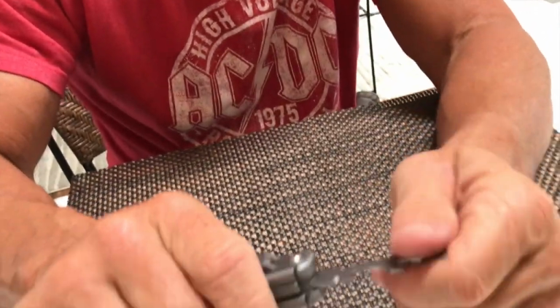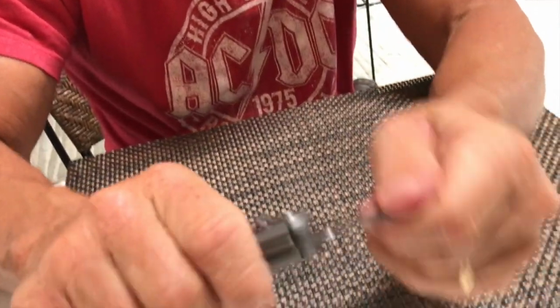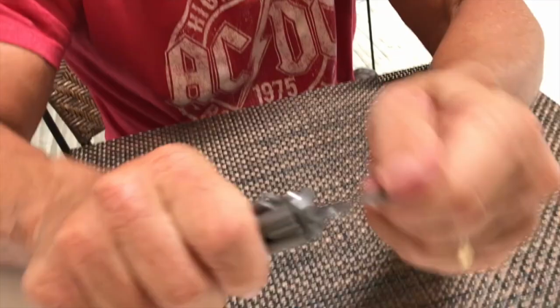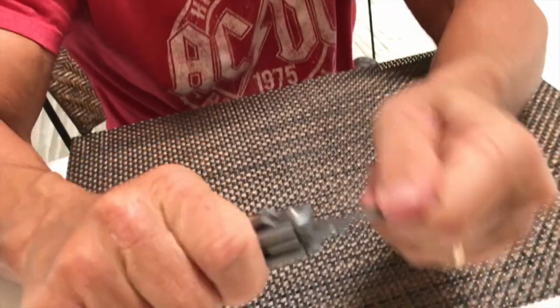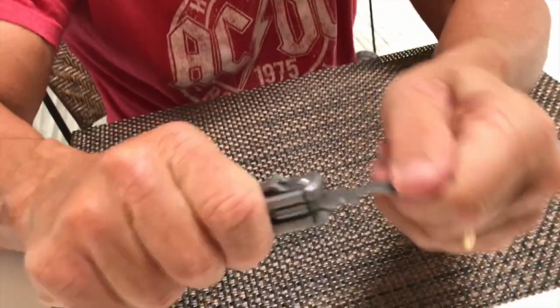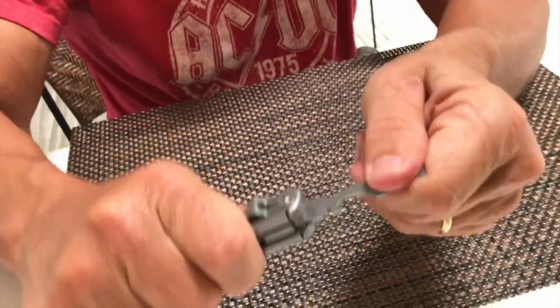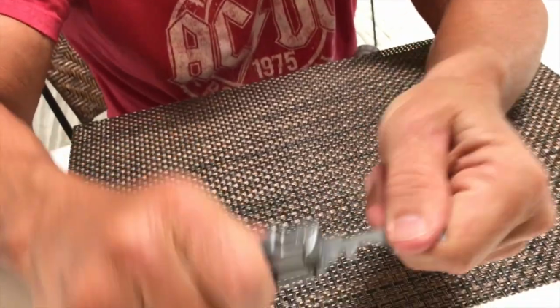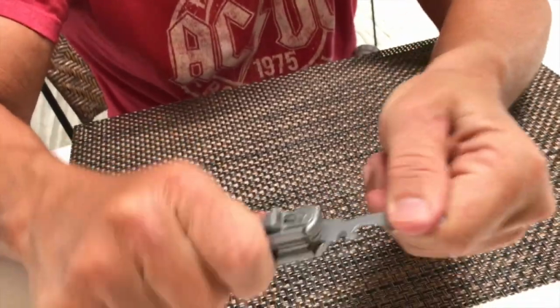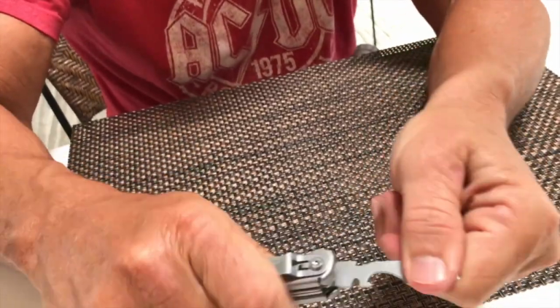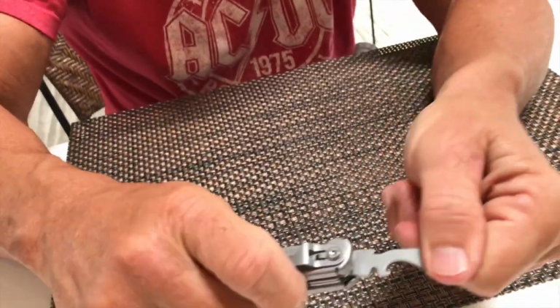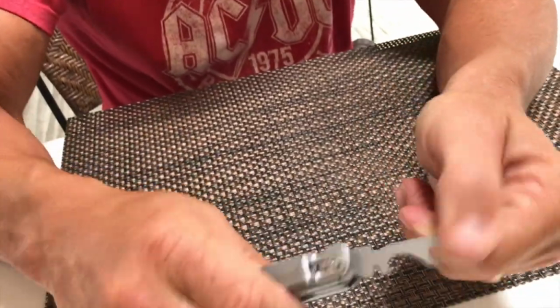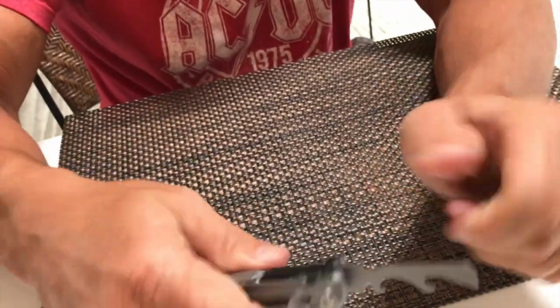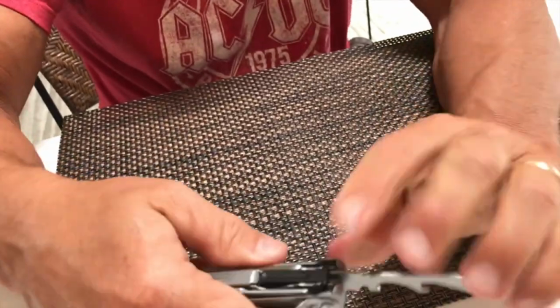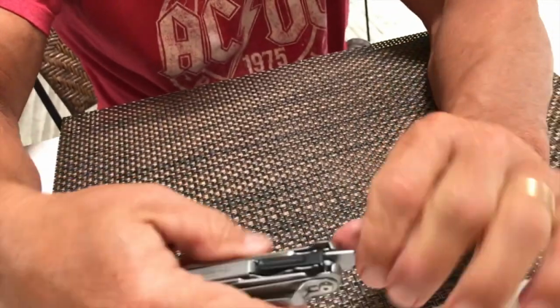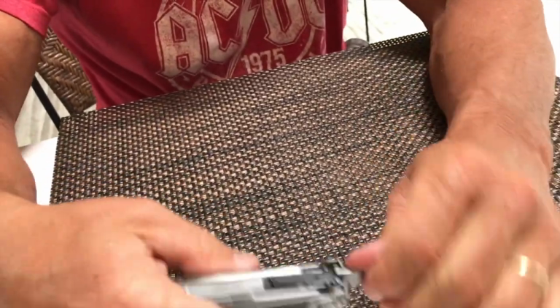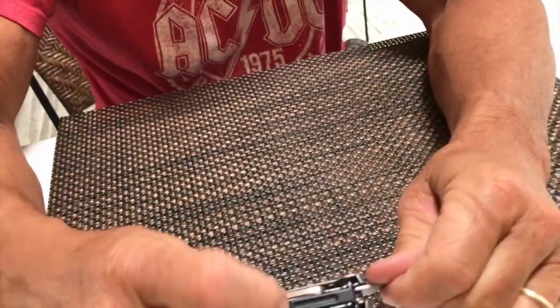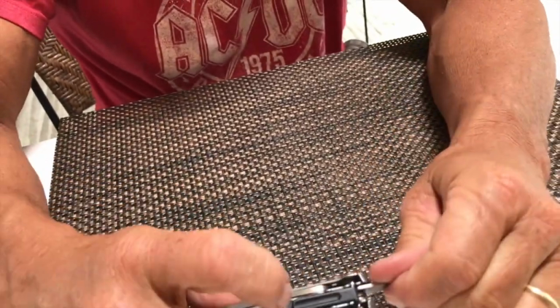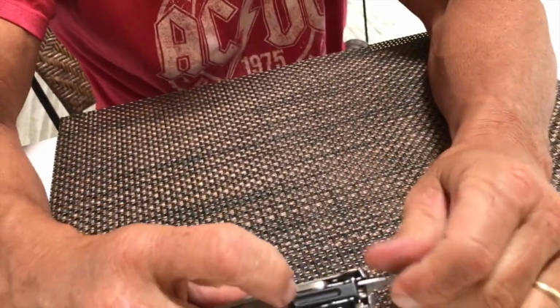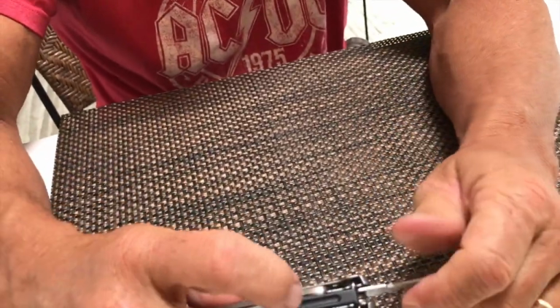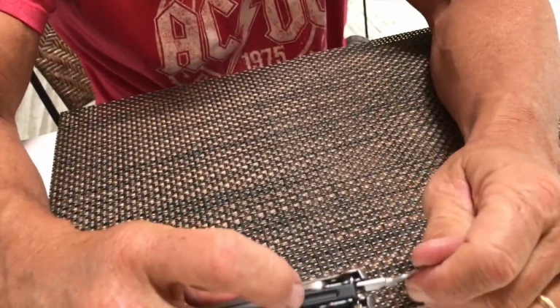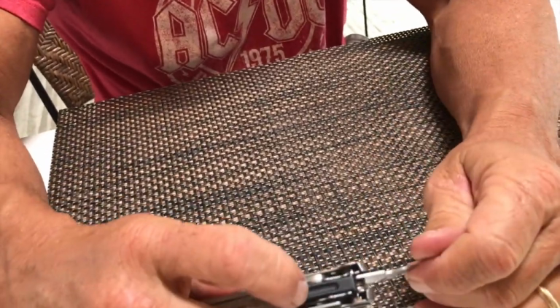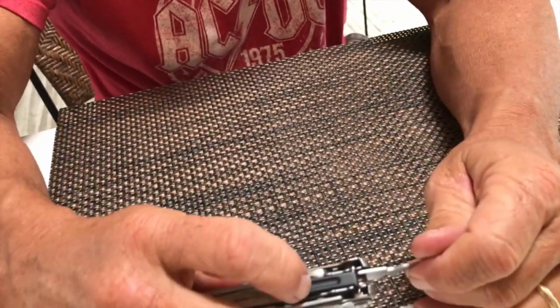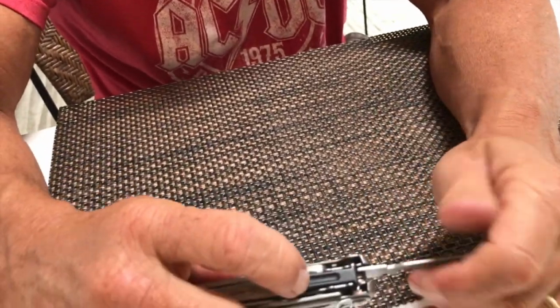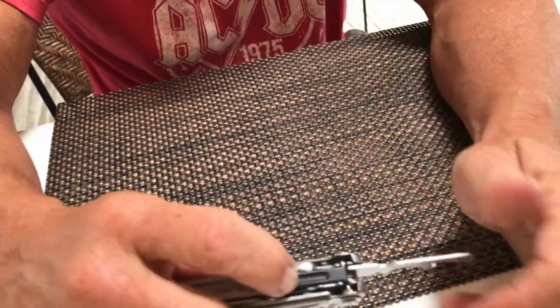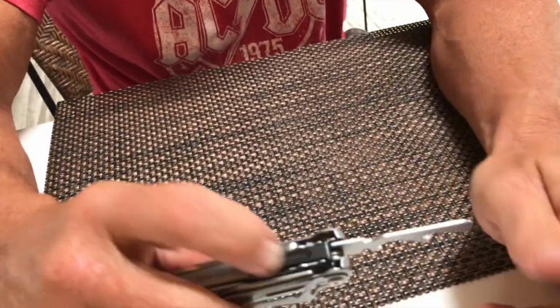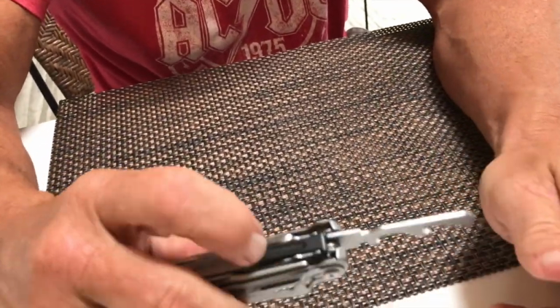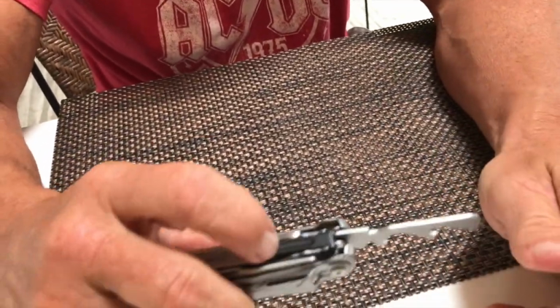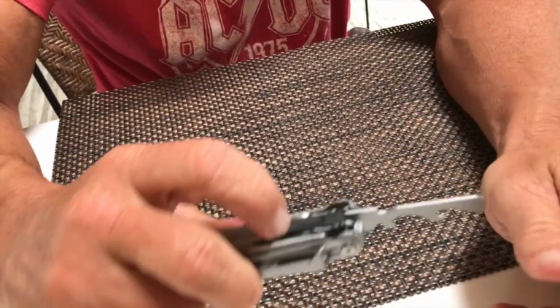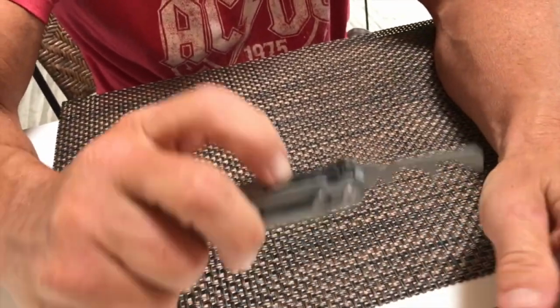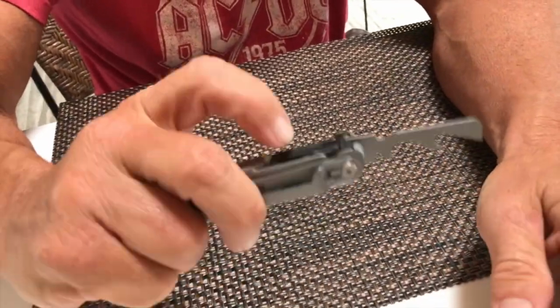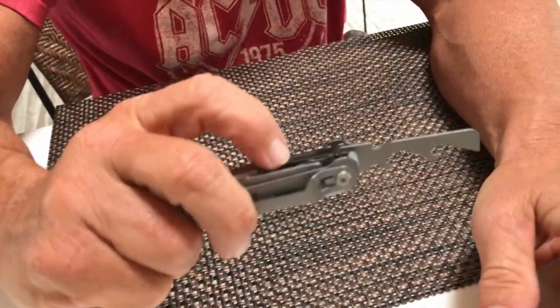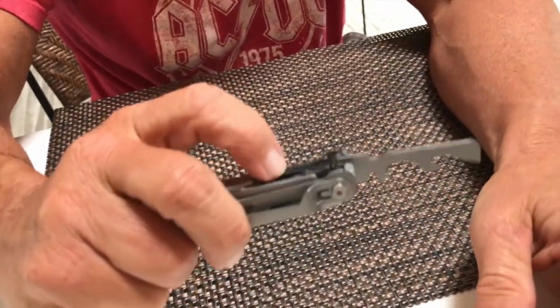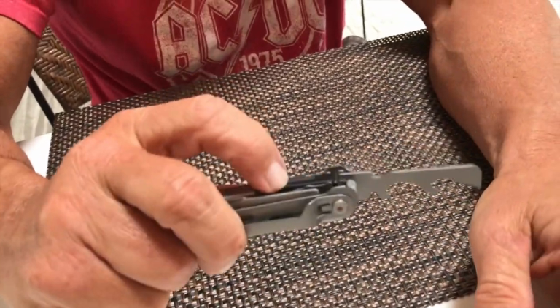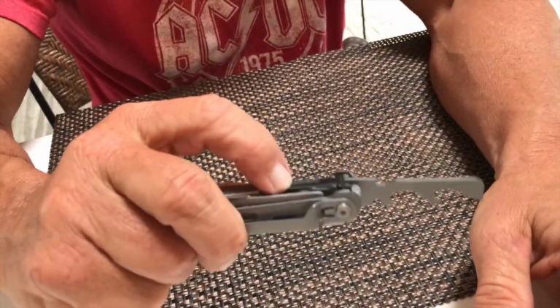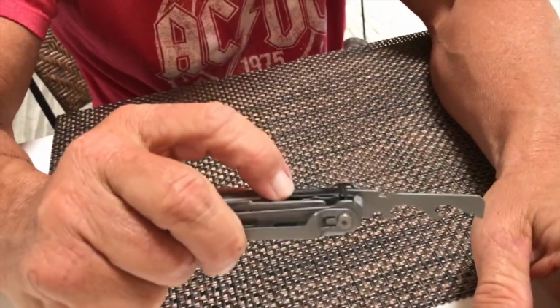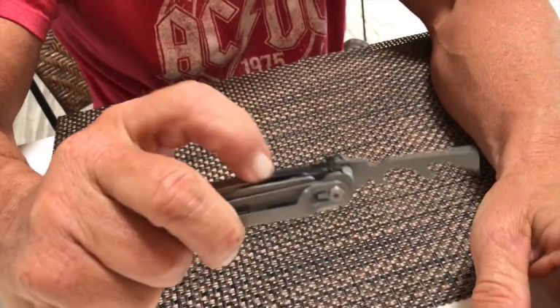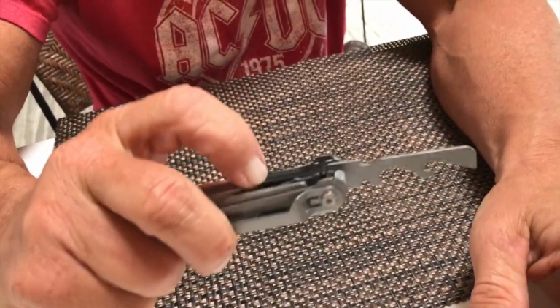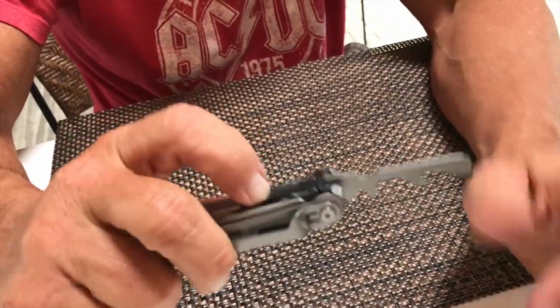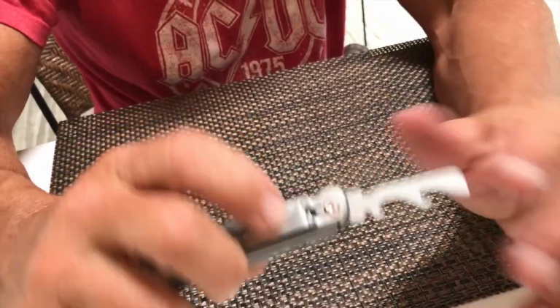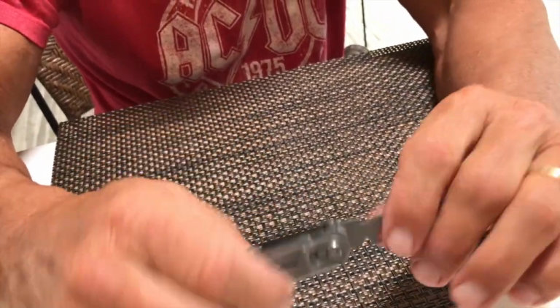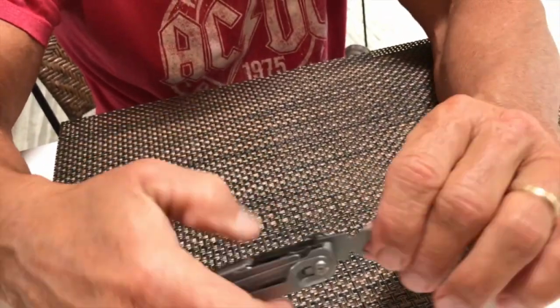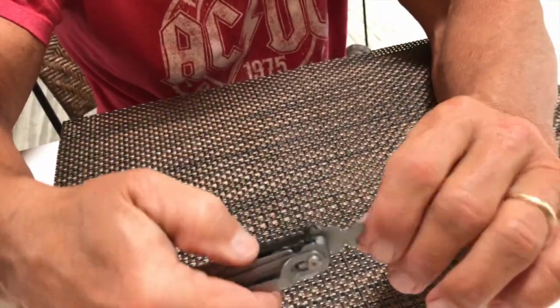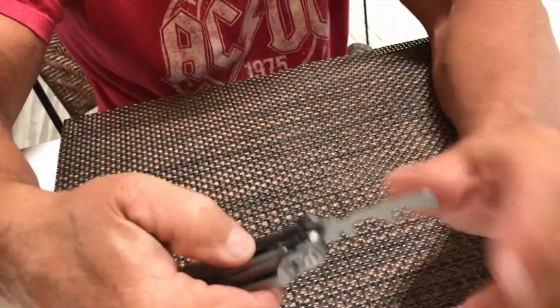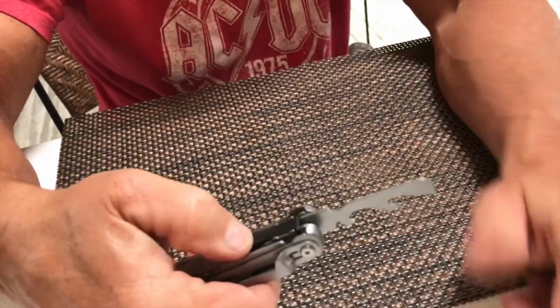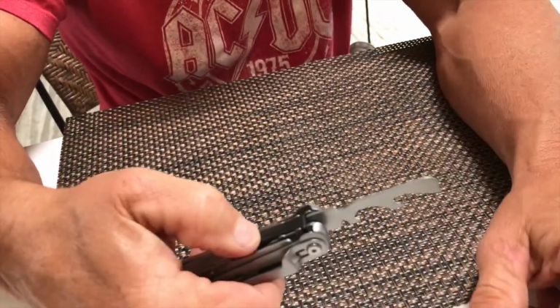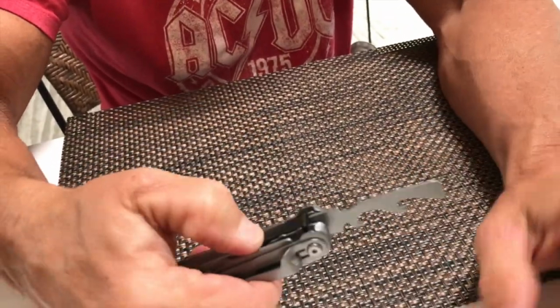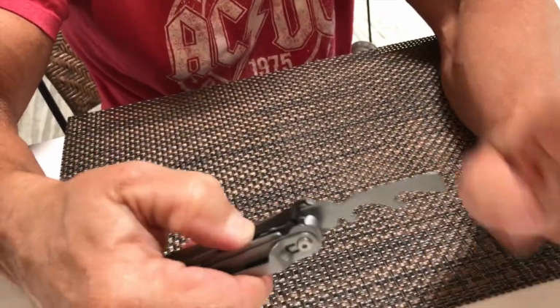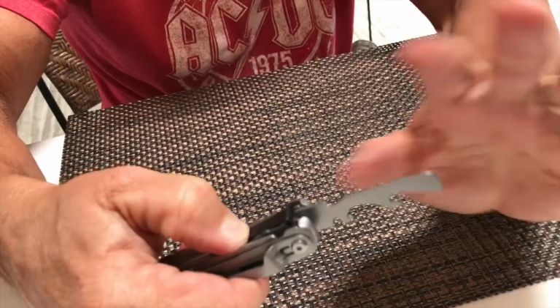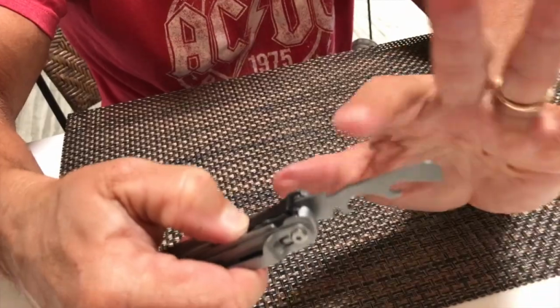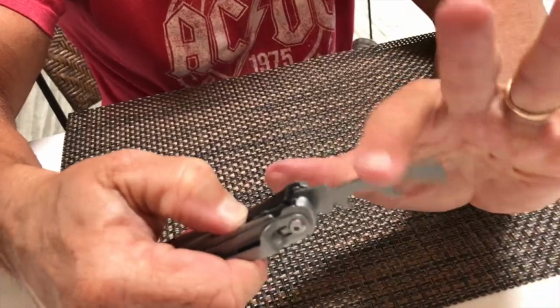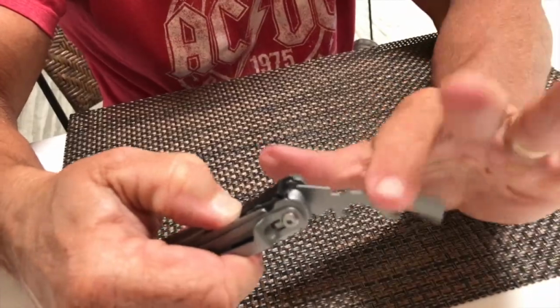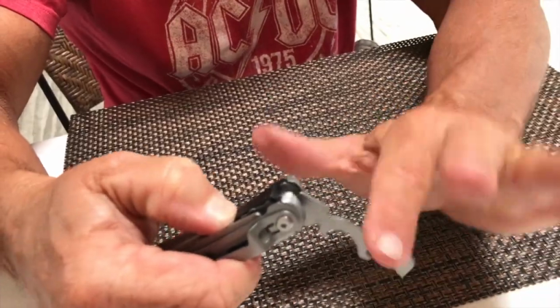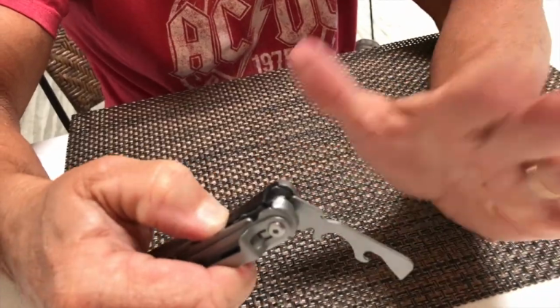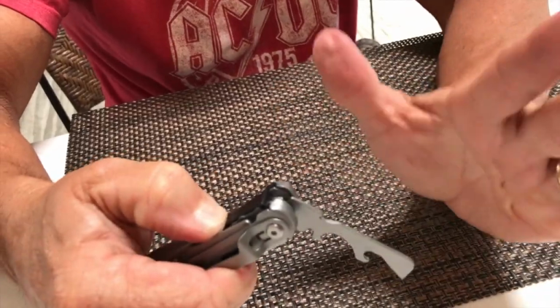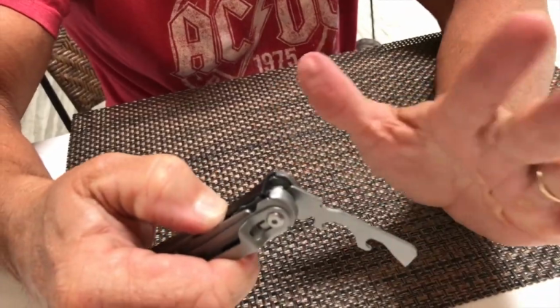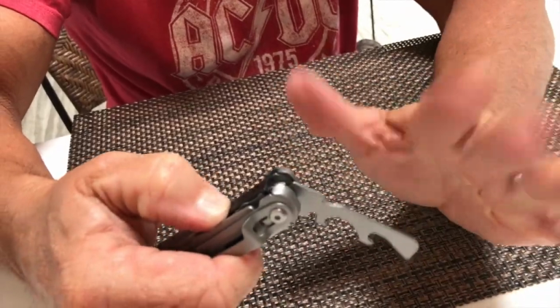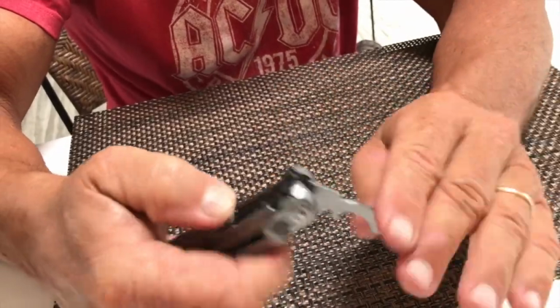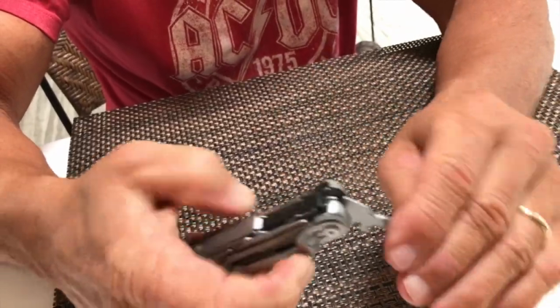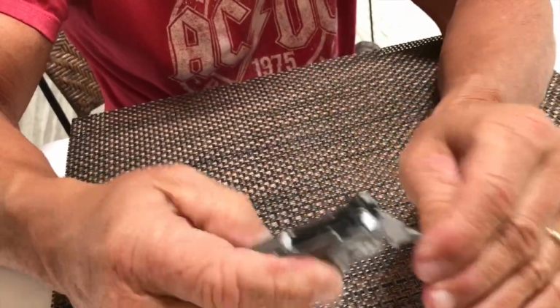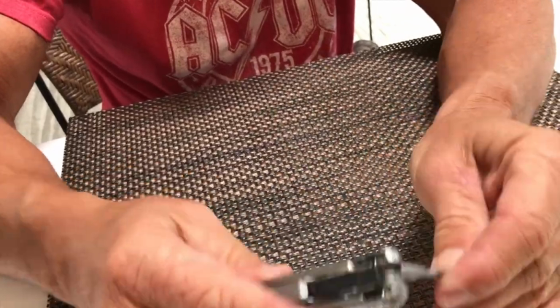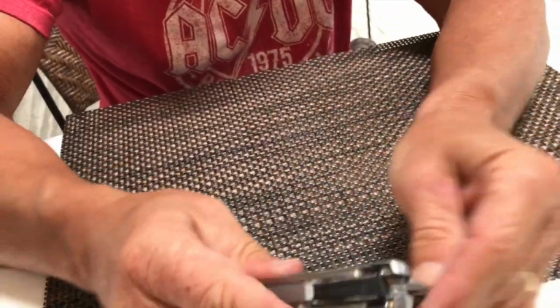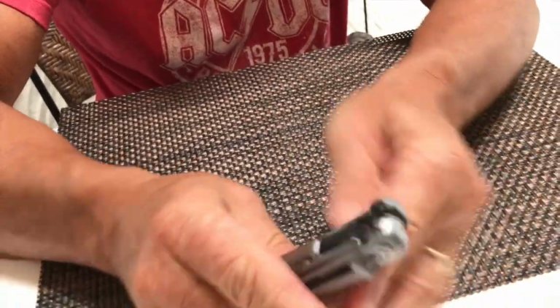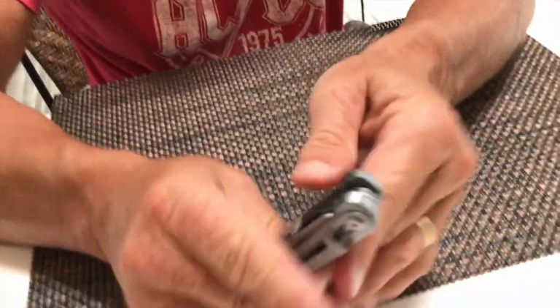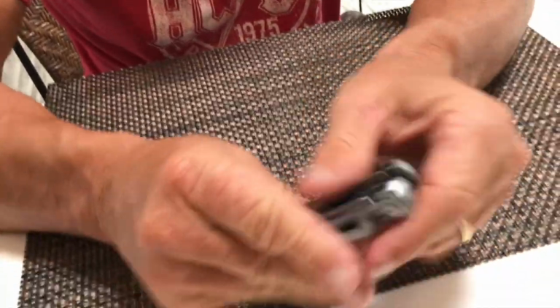They all lock in place. All you have to do is just push this little button right here — you kind of depress on that just like this — and that makes it so we can bring that out.